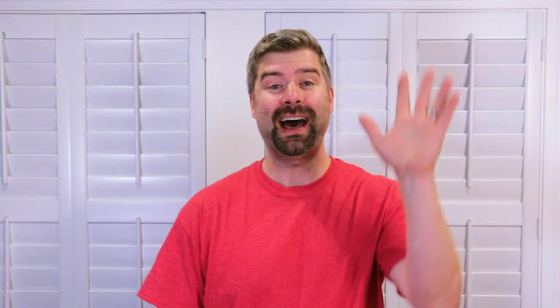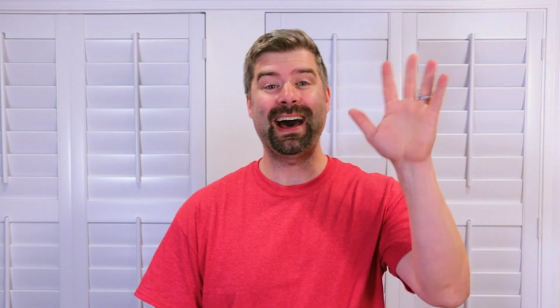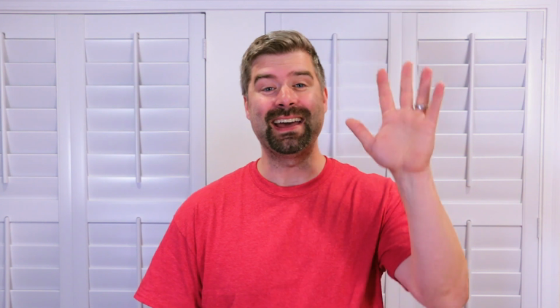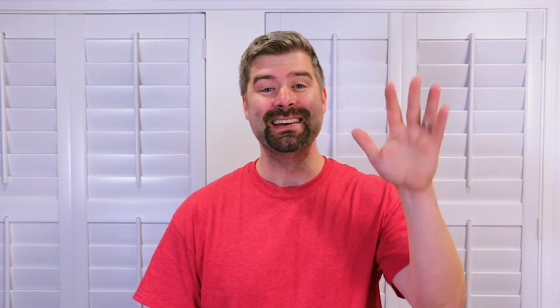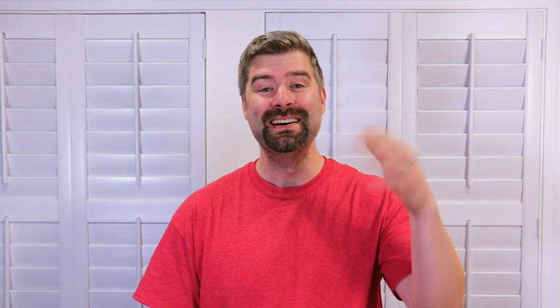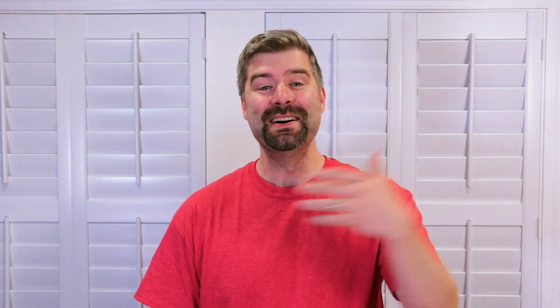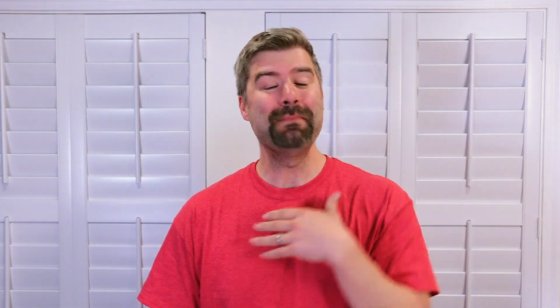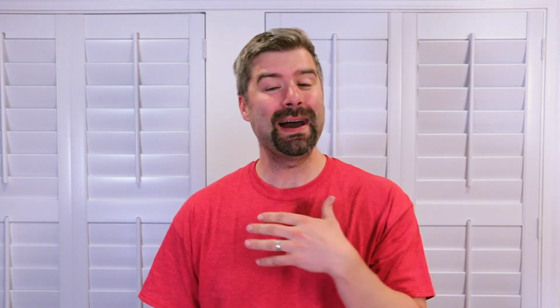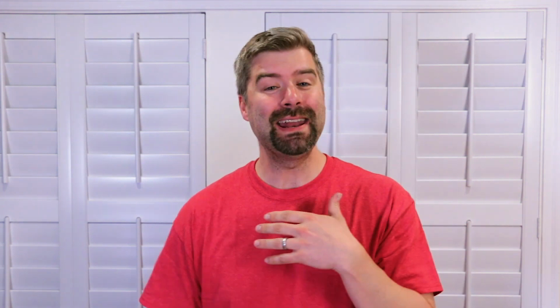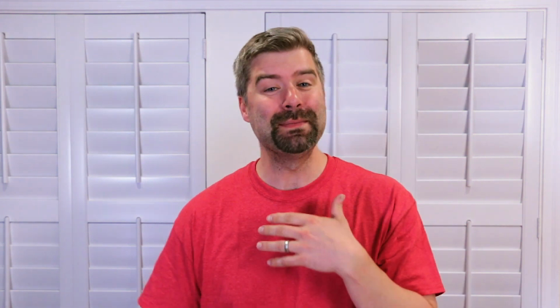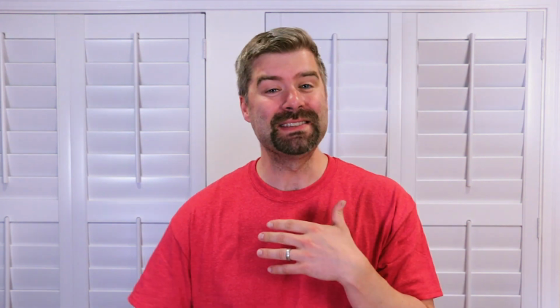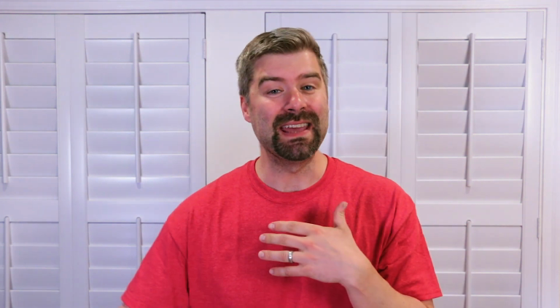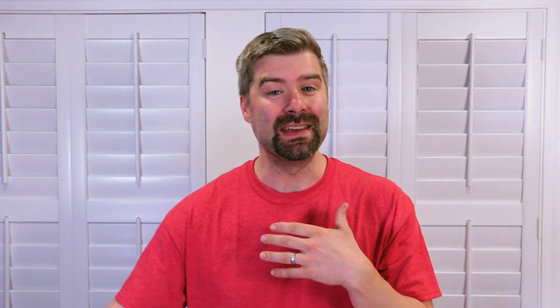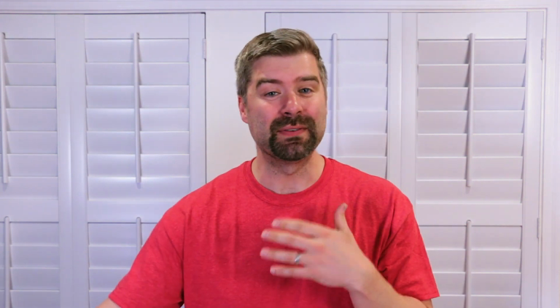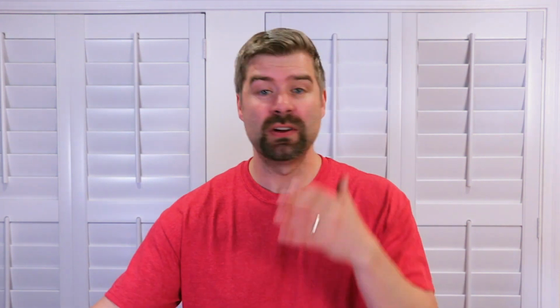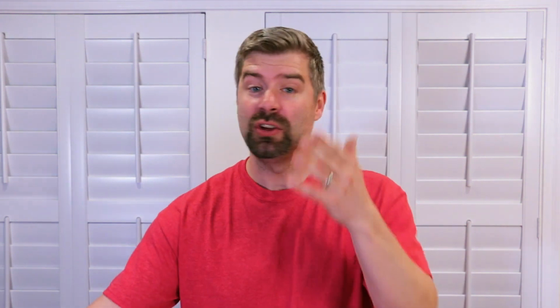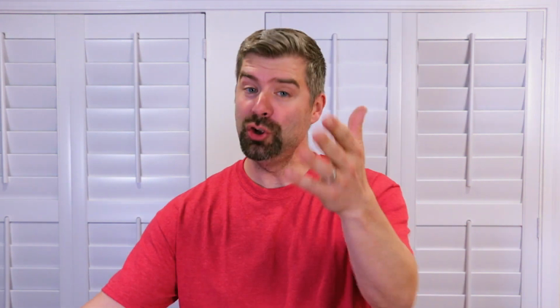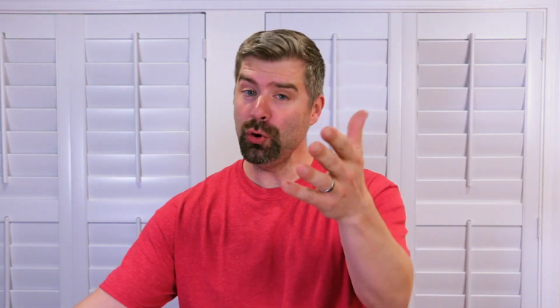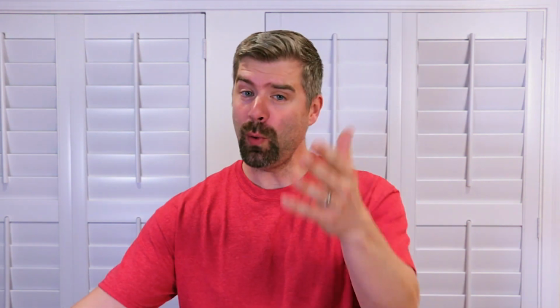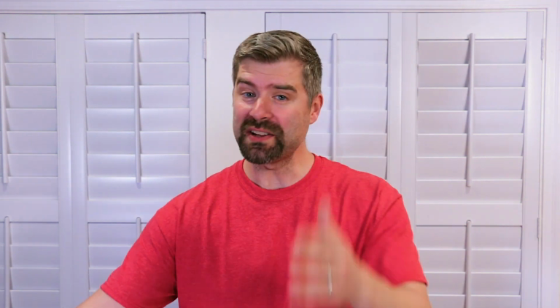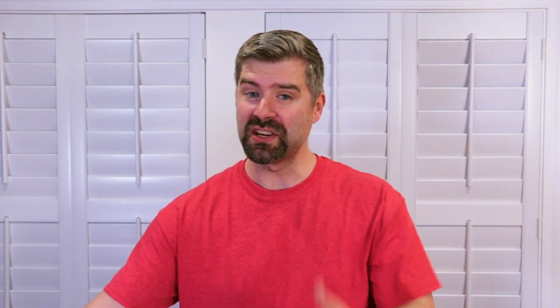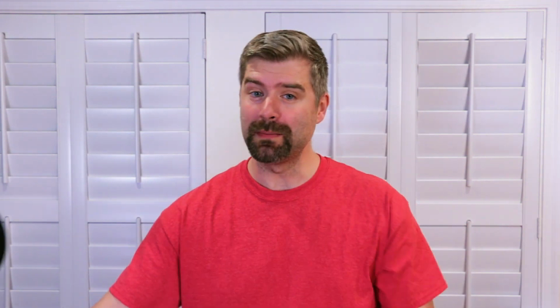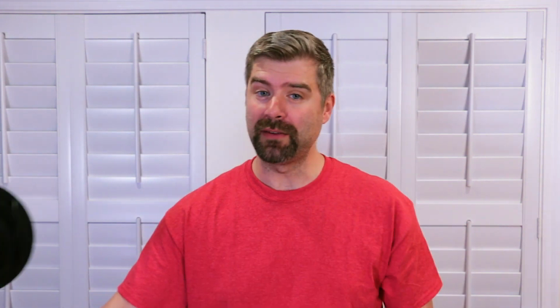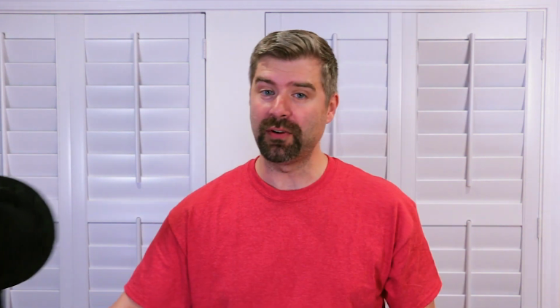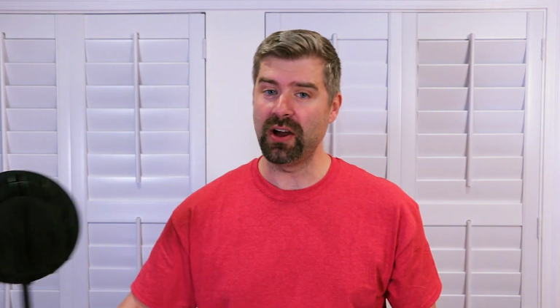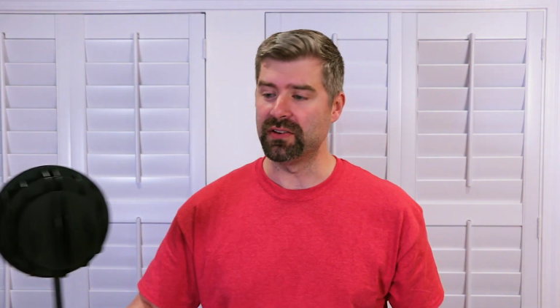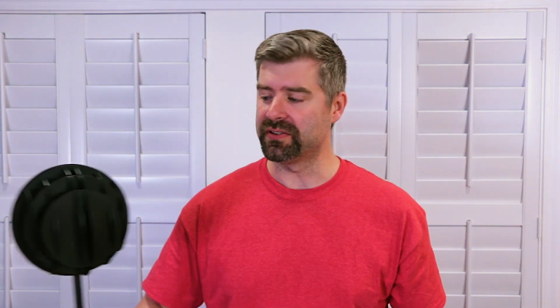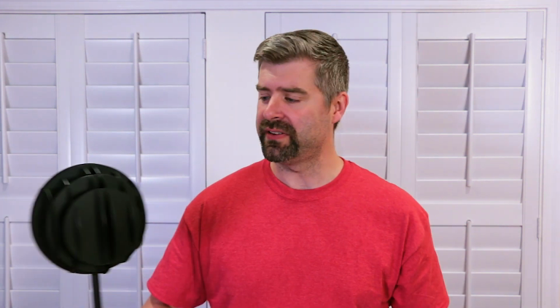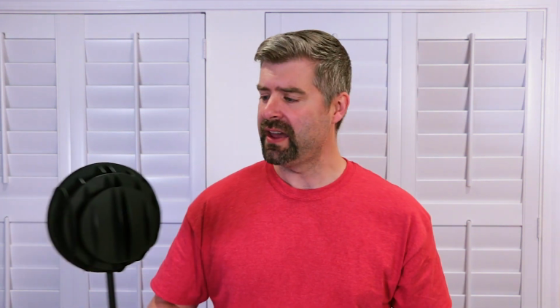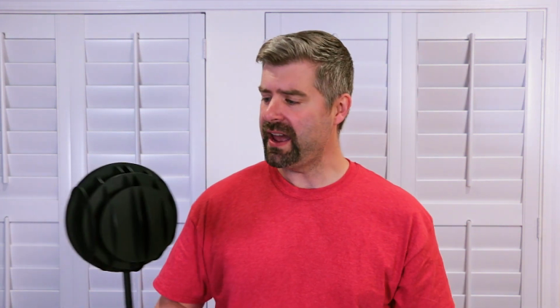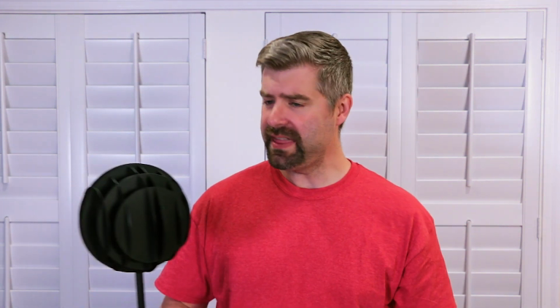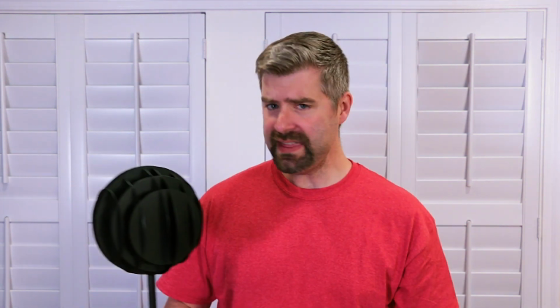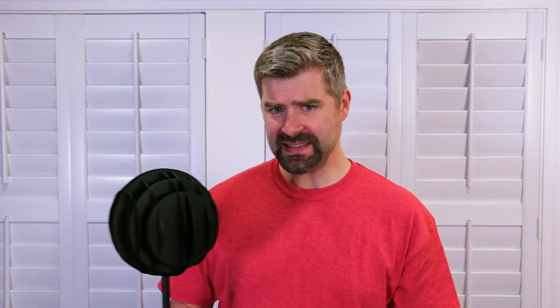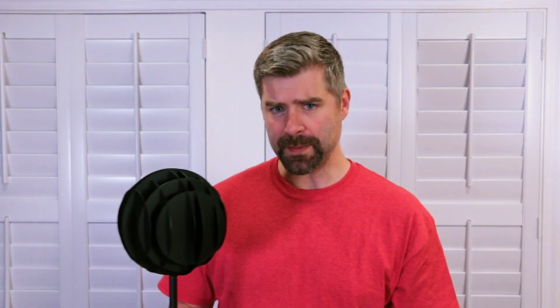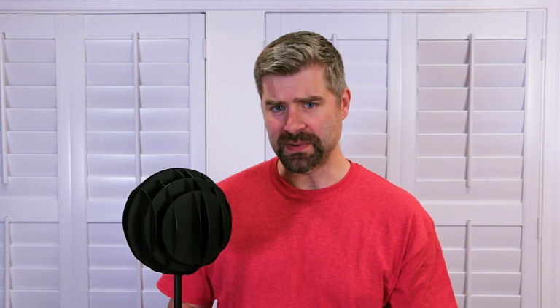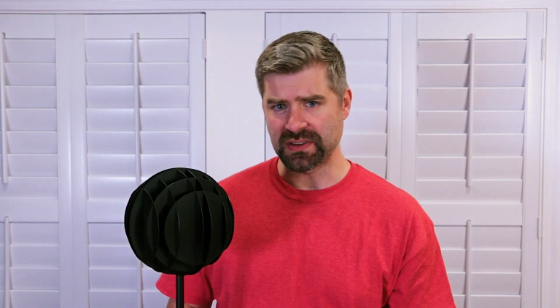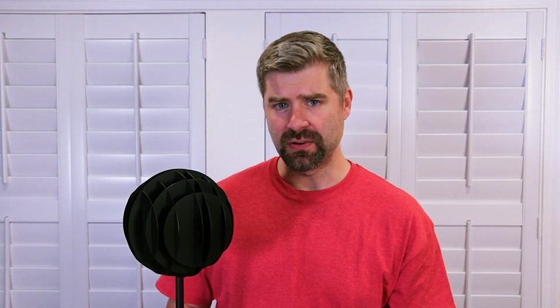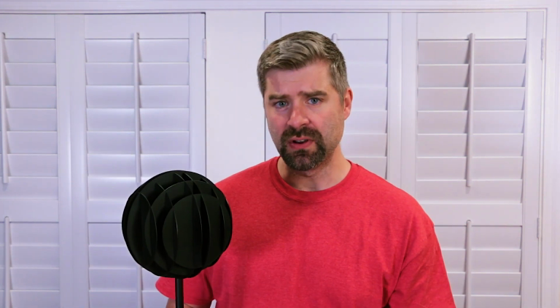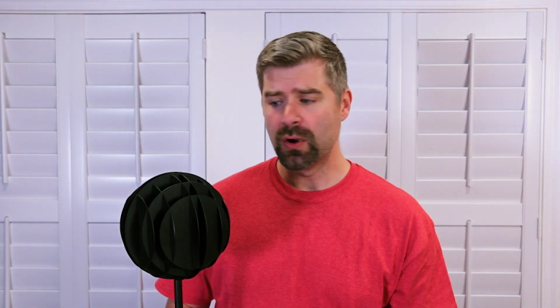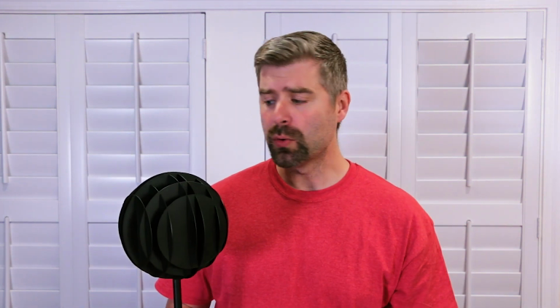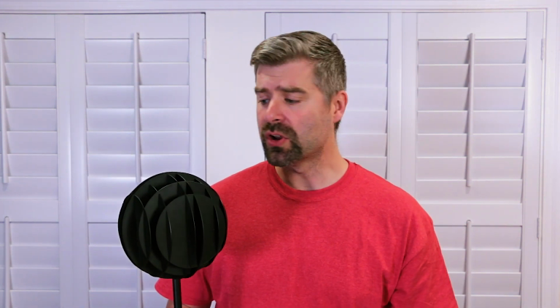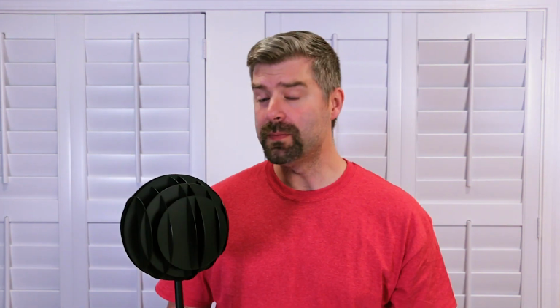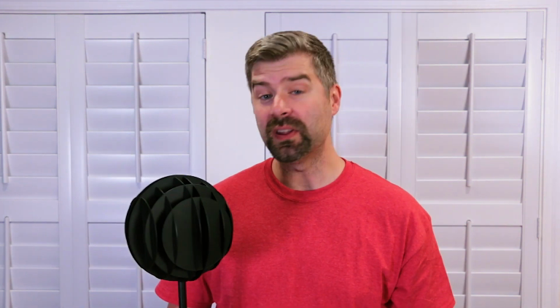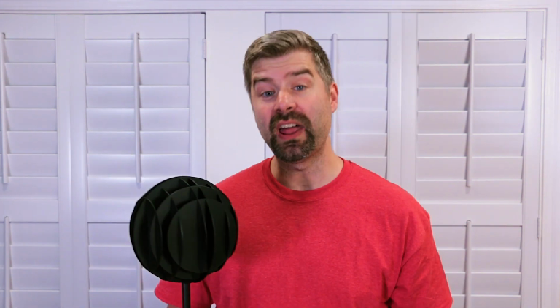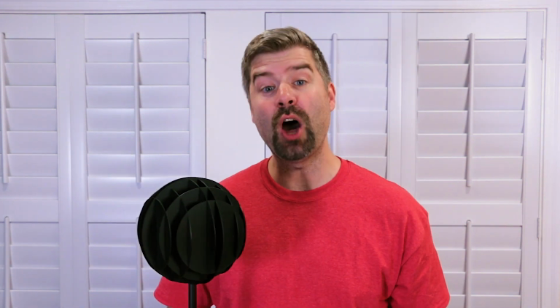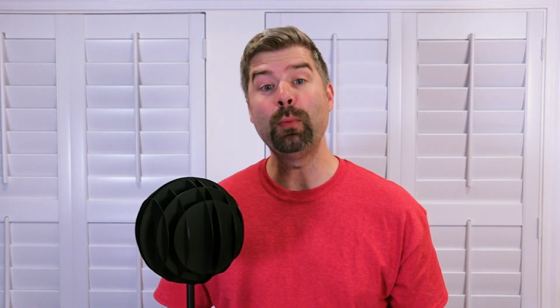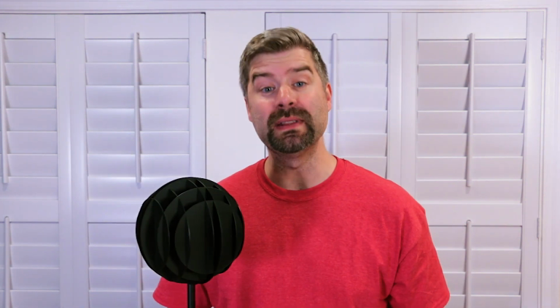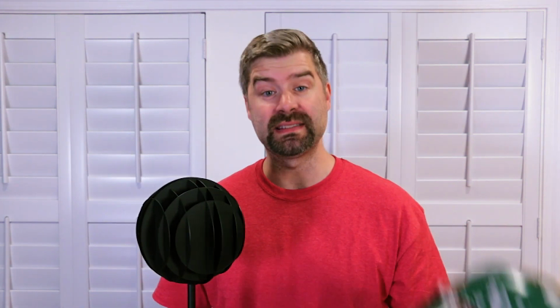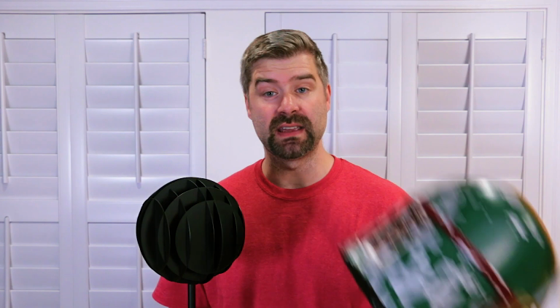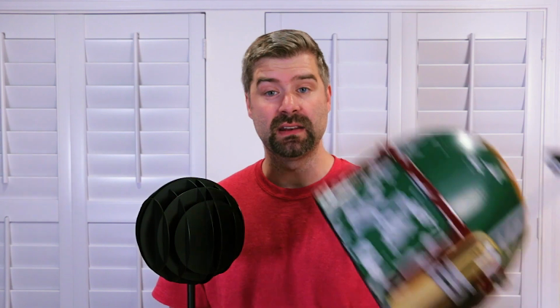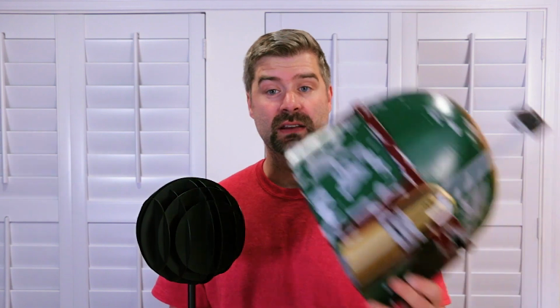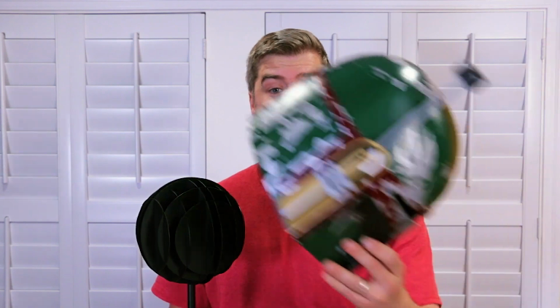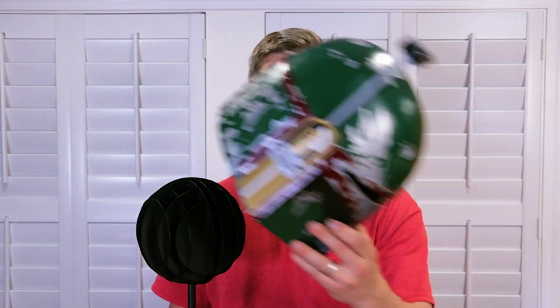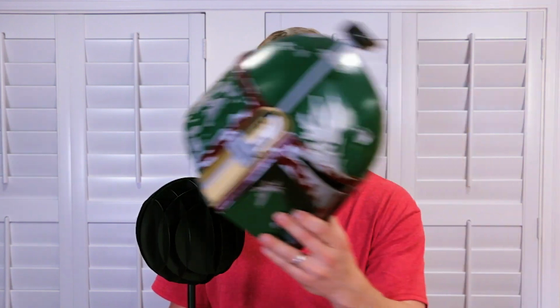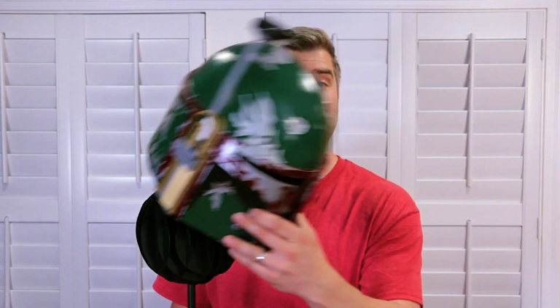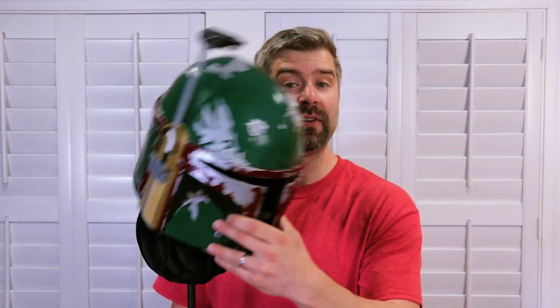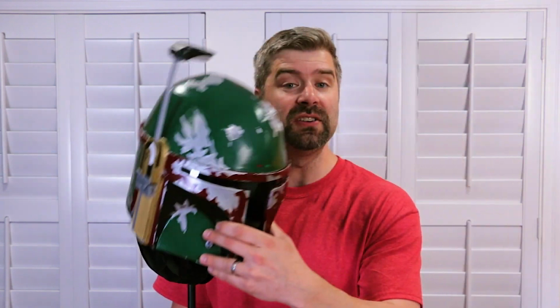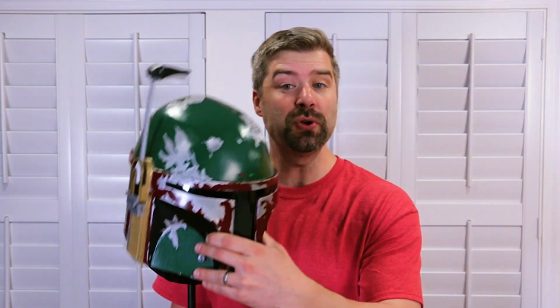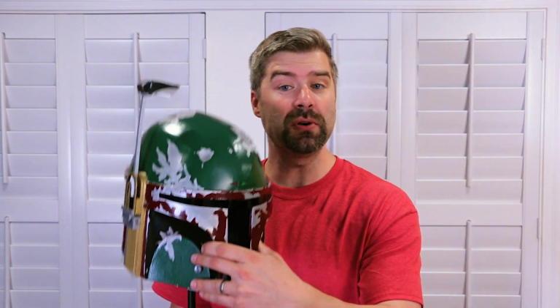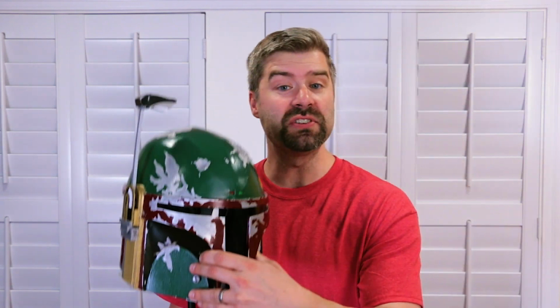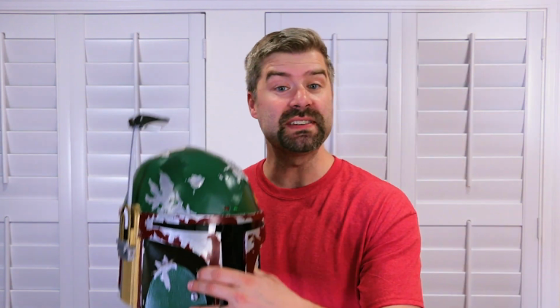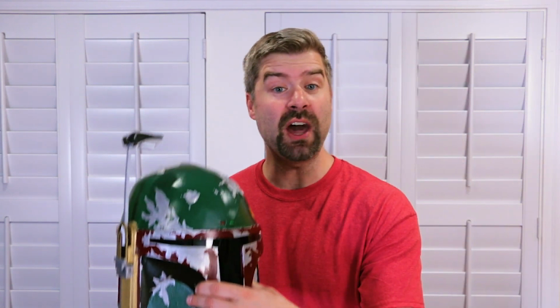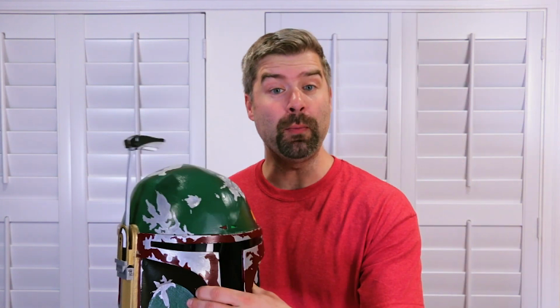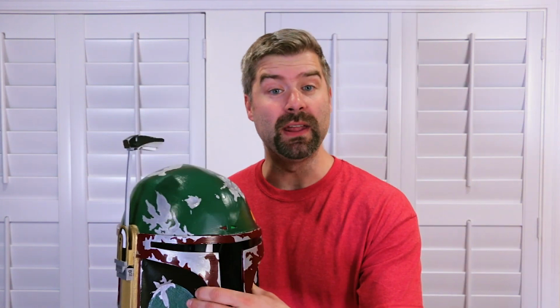Hi, my name's Dave. You're watching Make for Others and this episode we're going to build a helmet stand for my friend George's helmet.